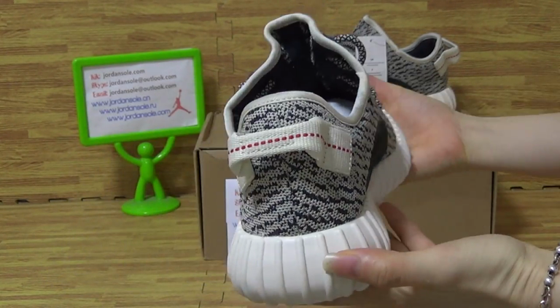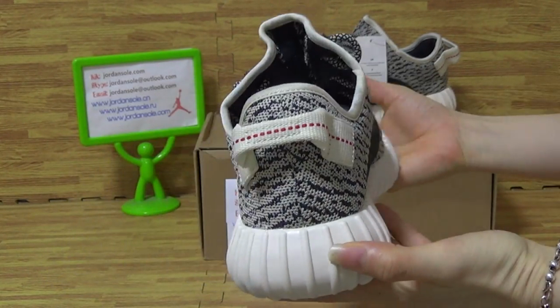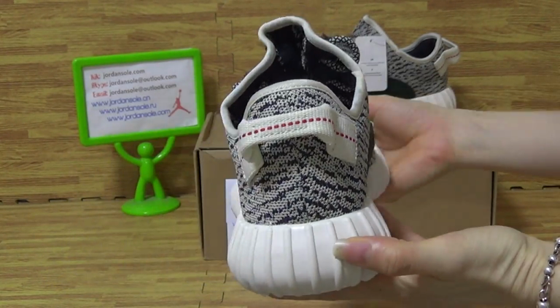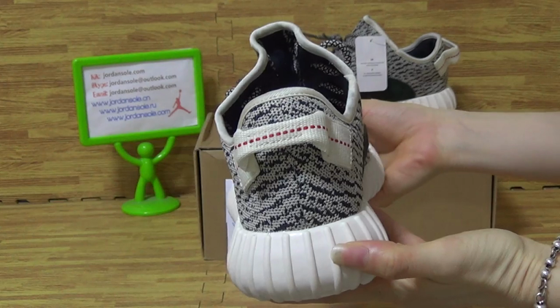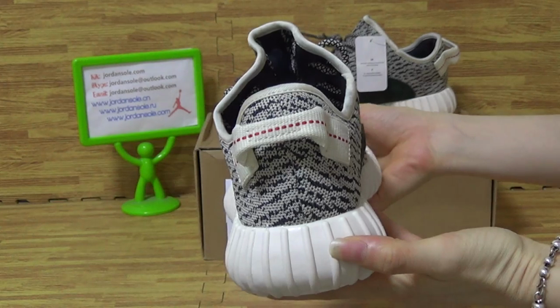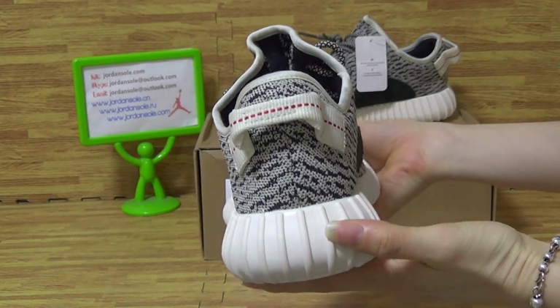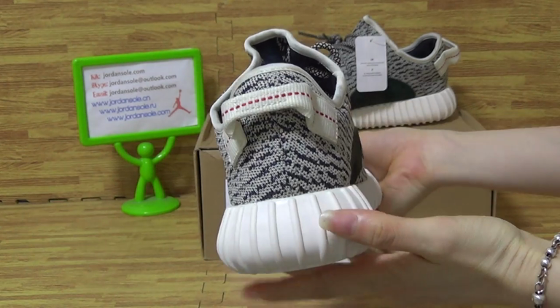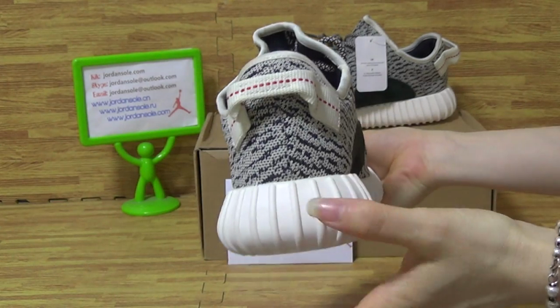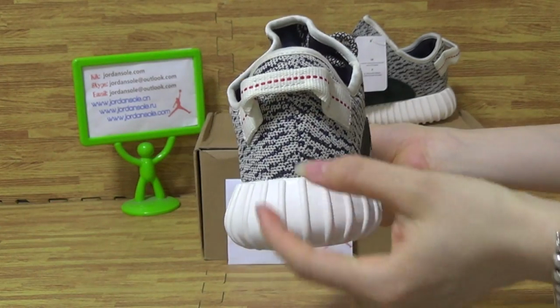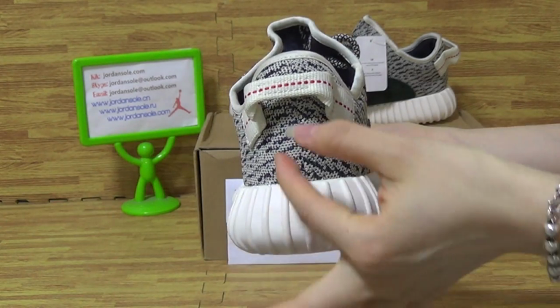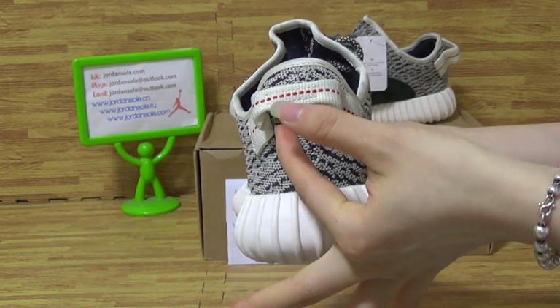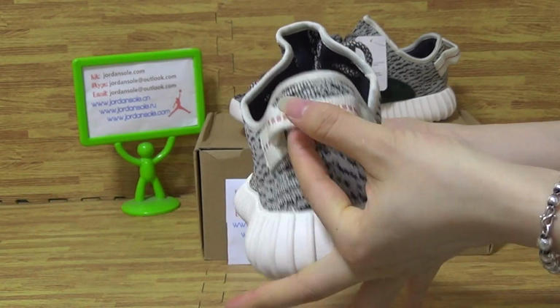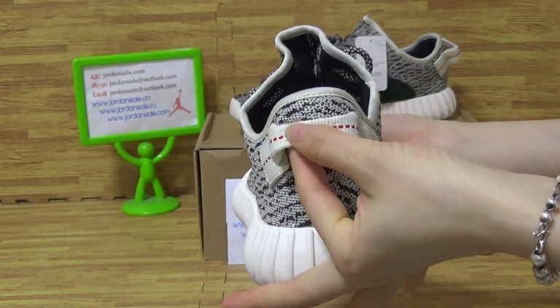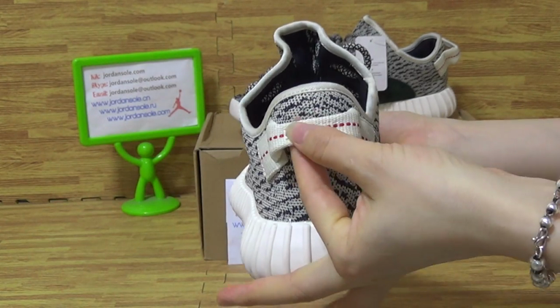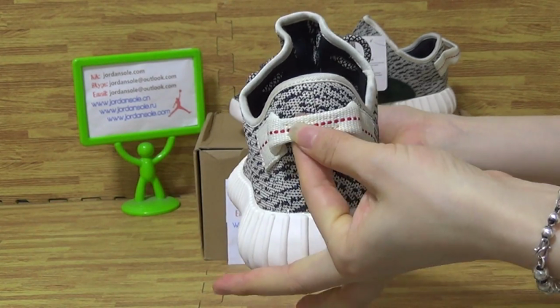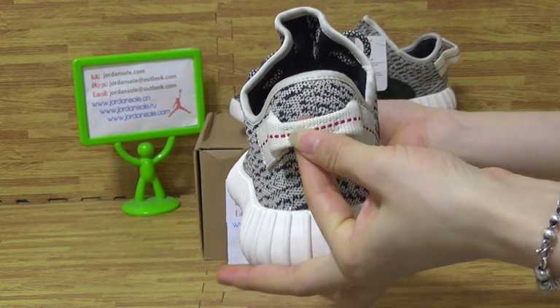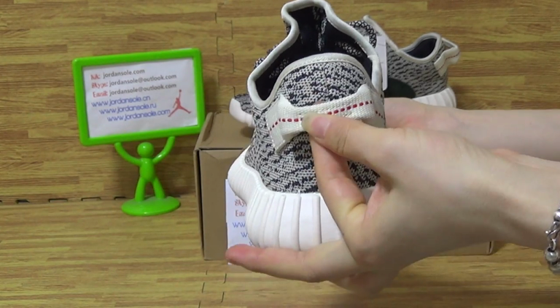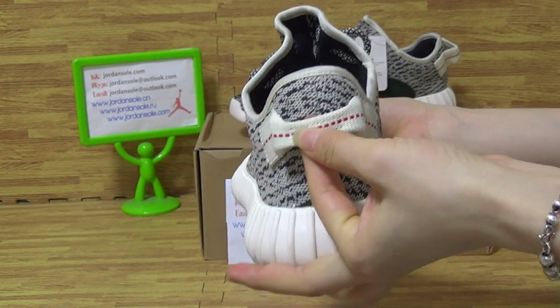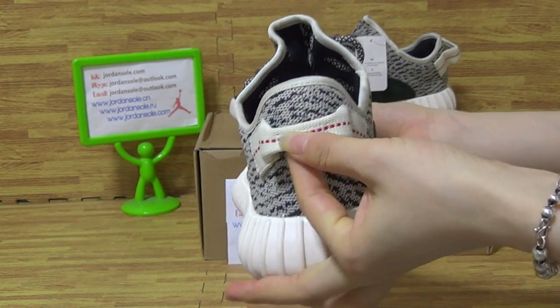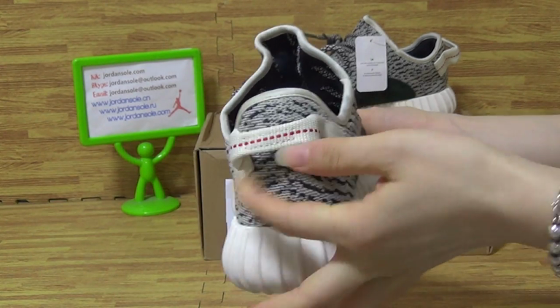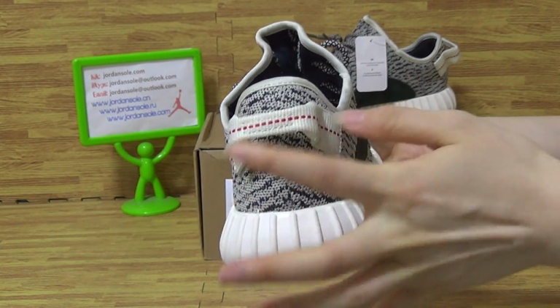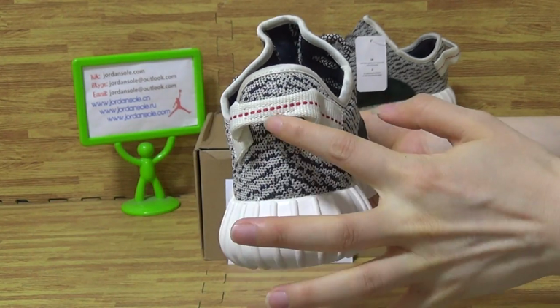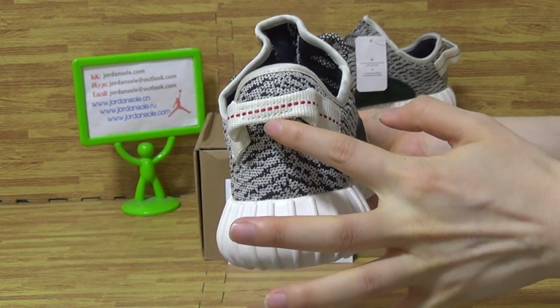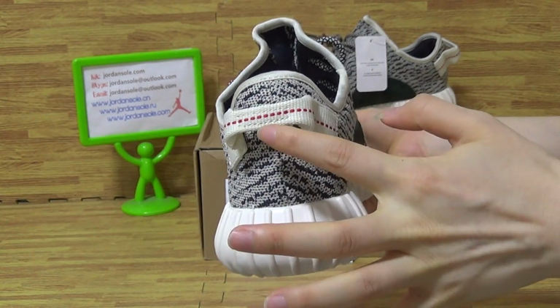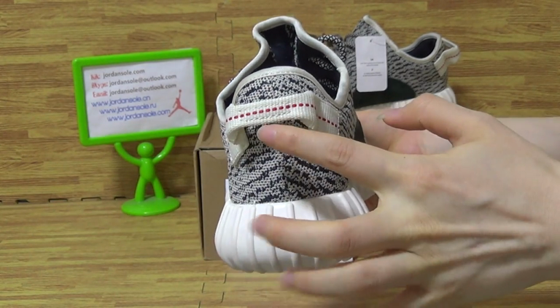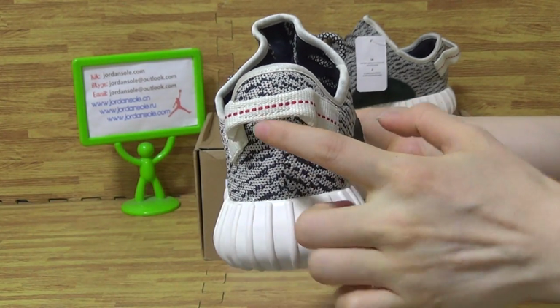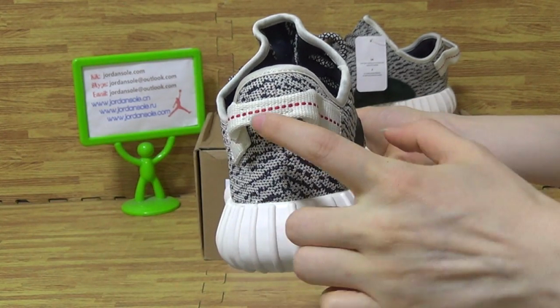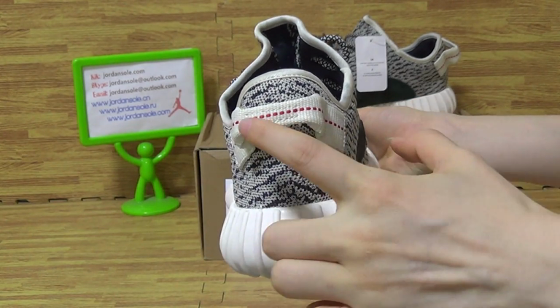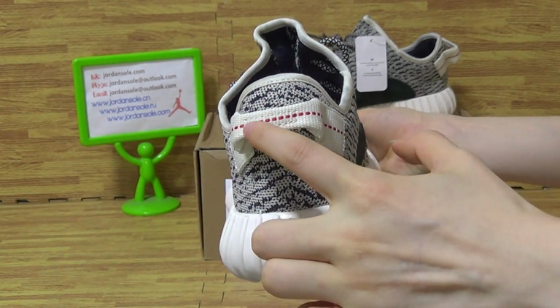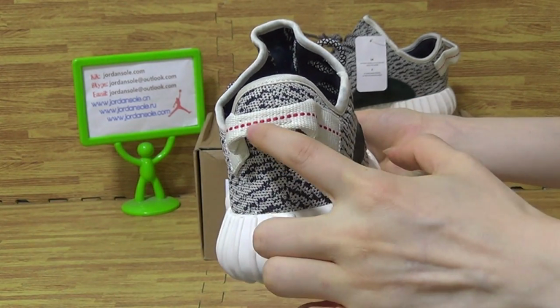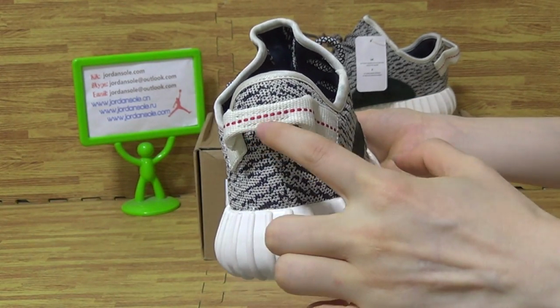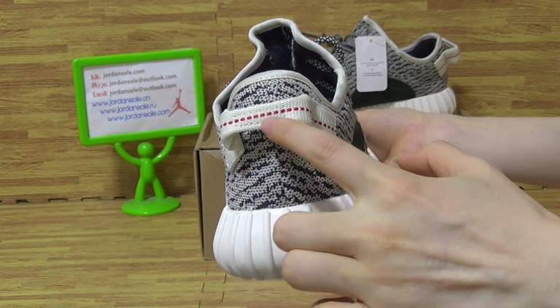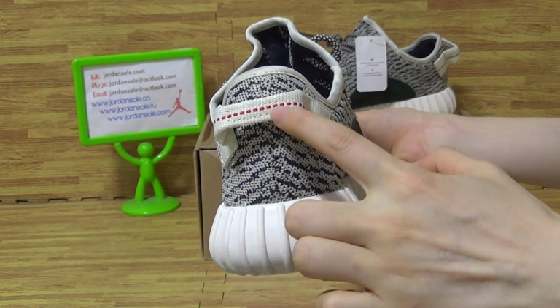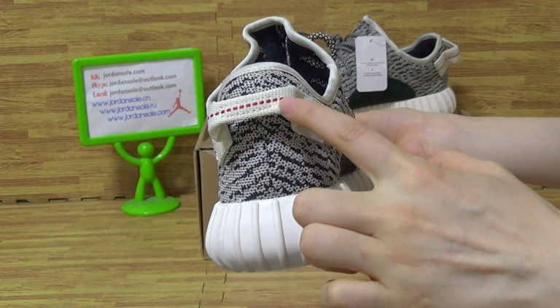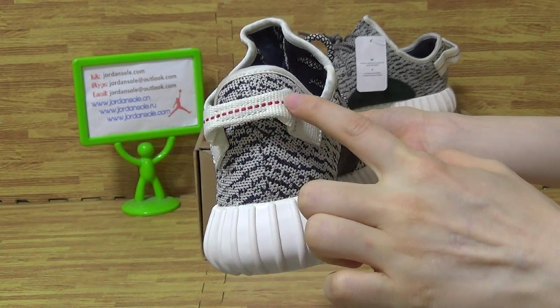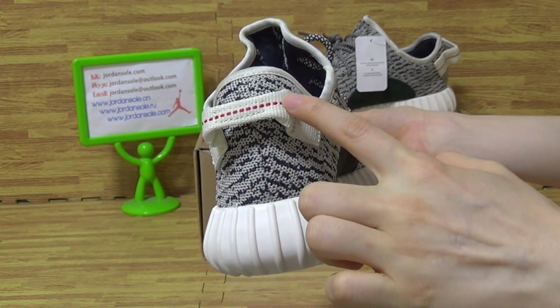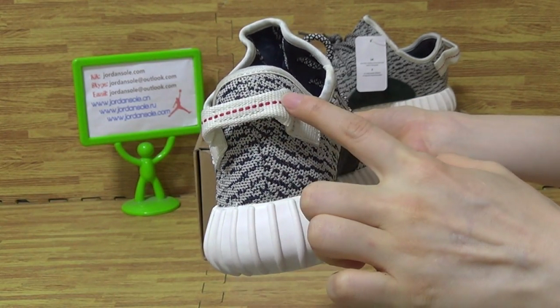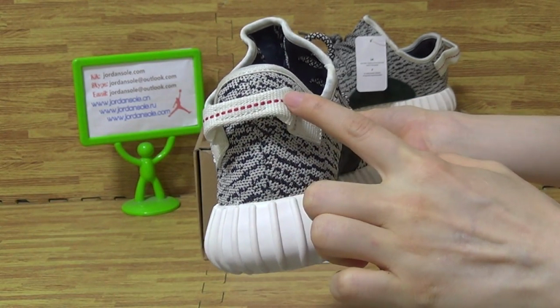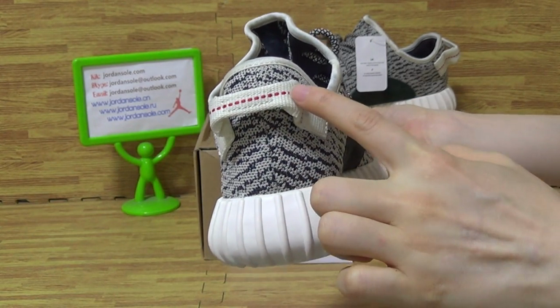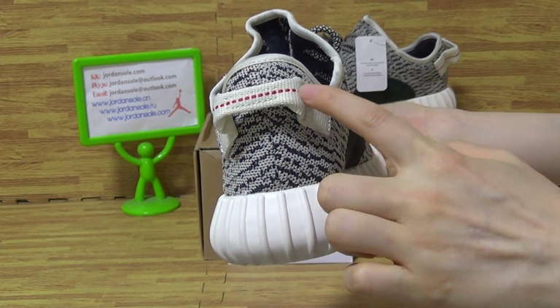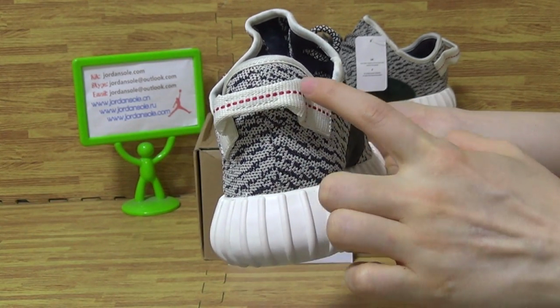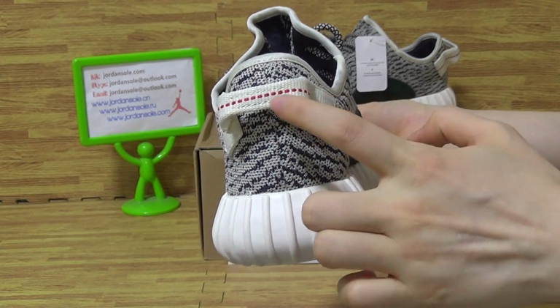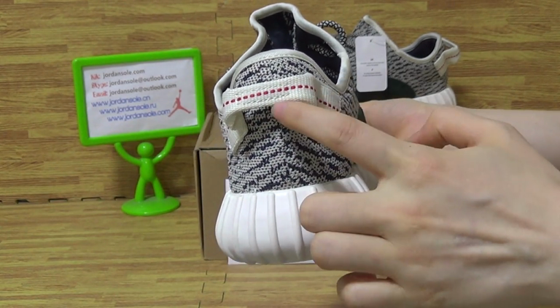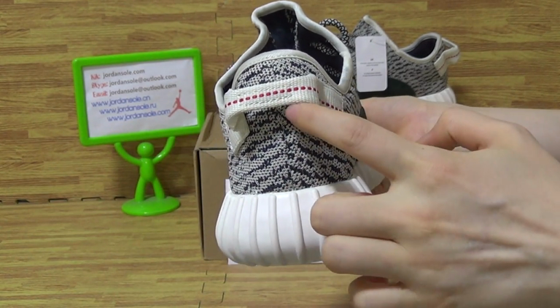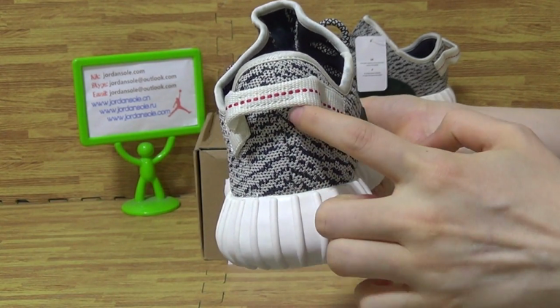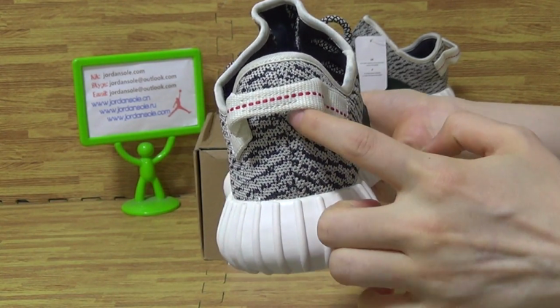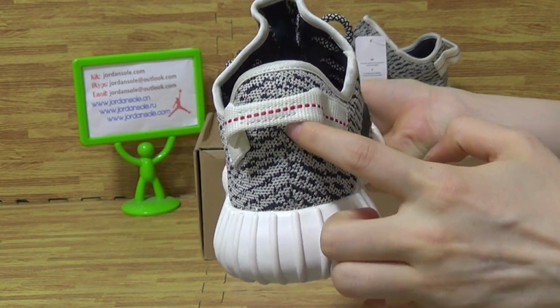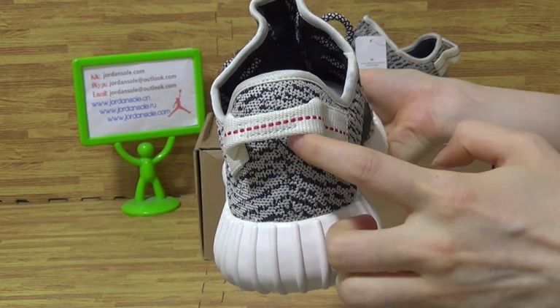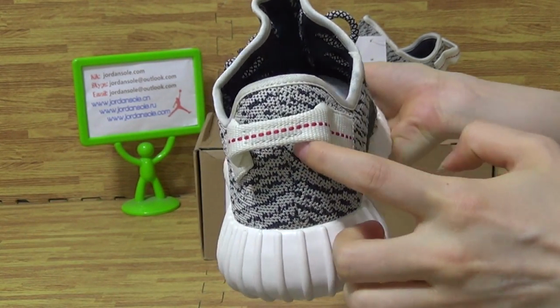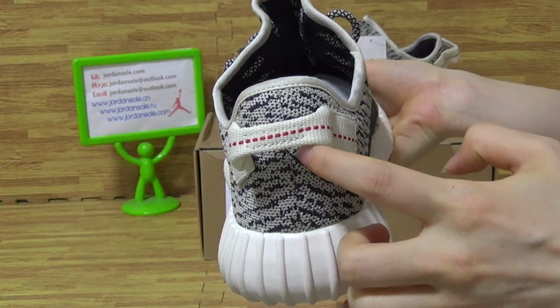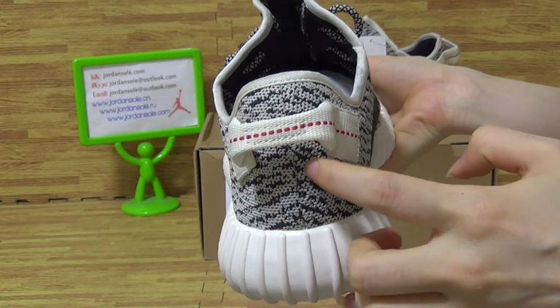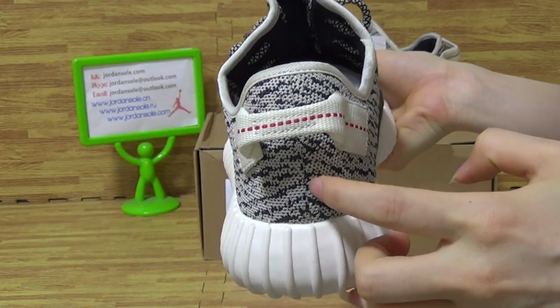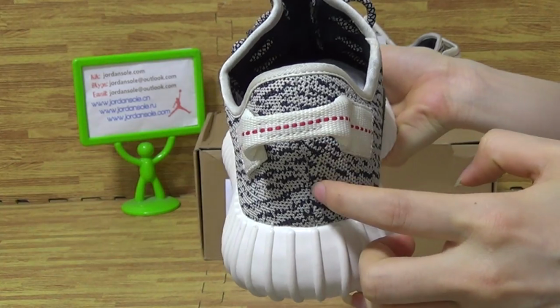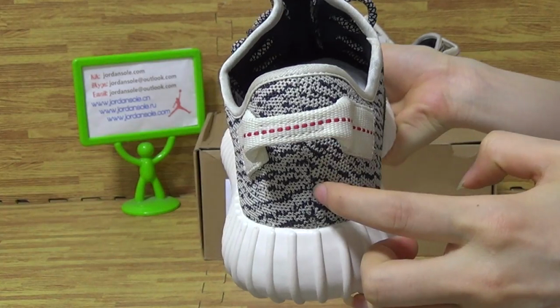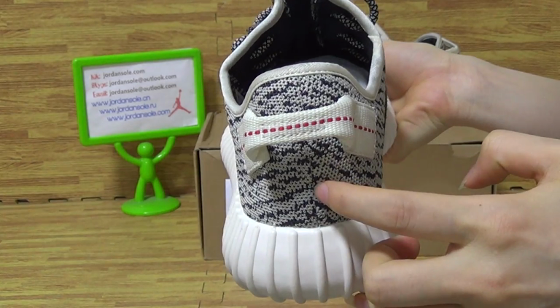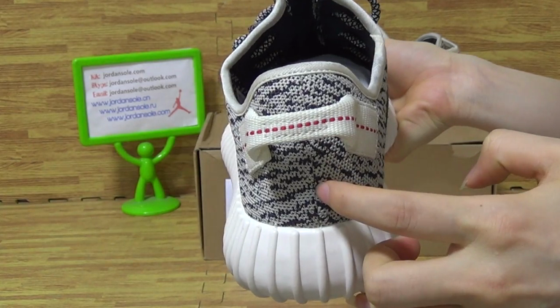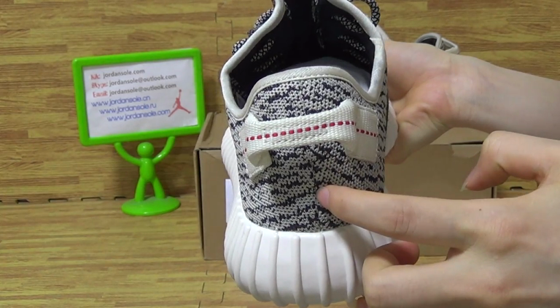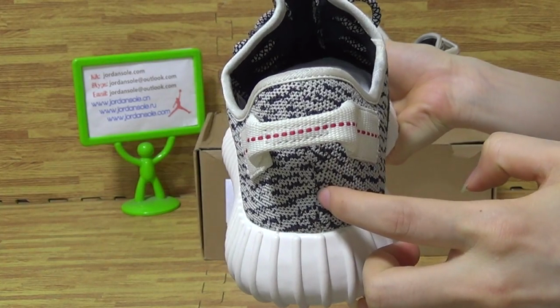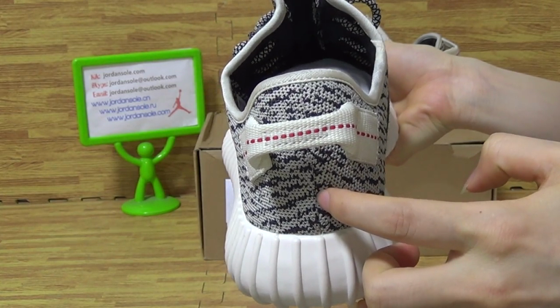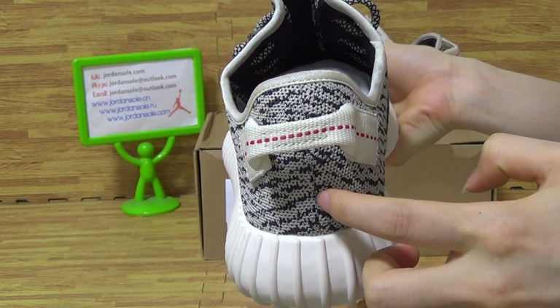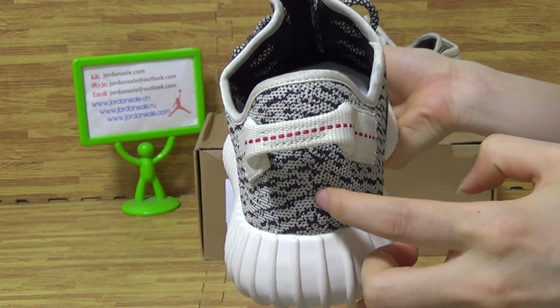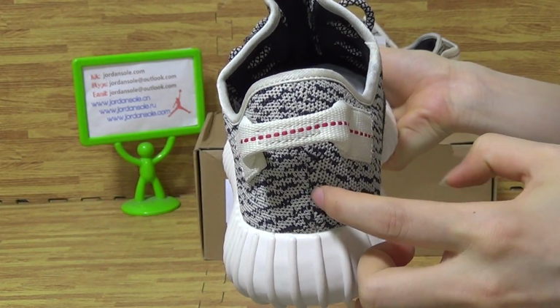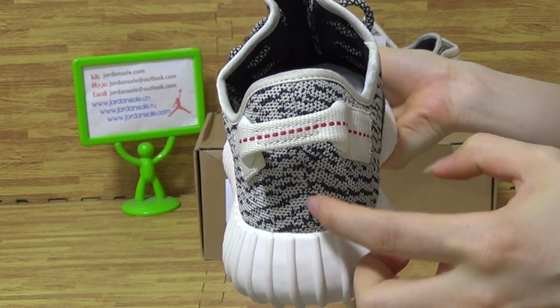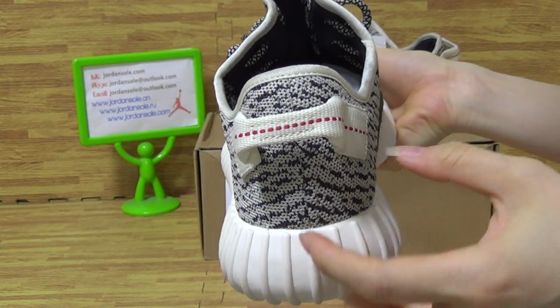On the back — the back with the white patch and stitching dots.